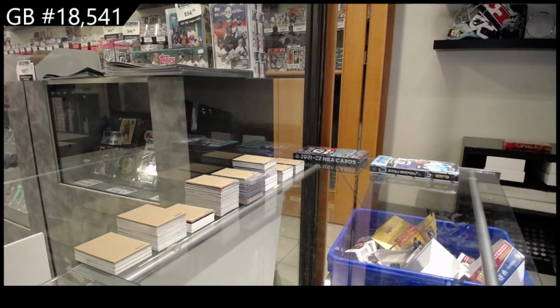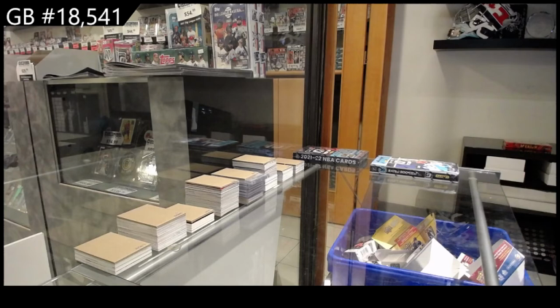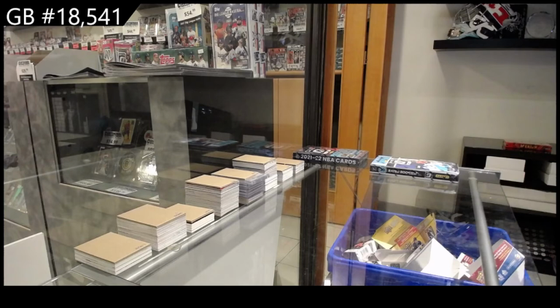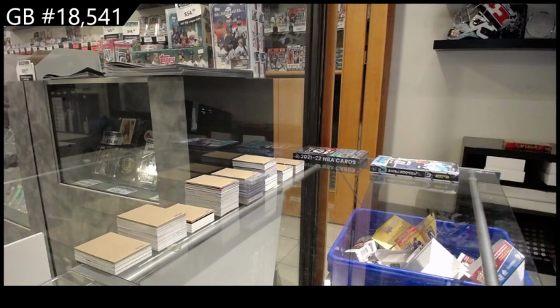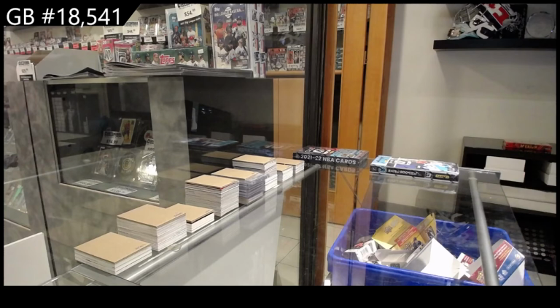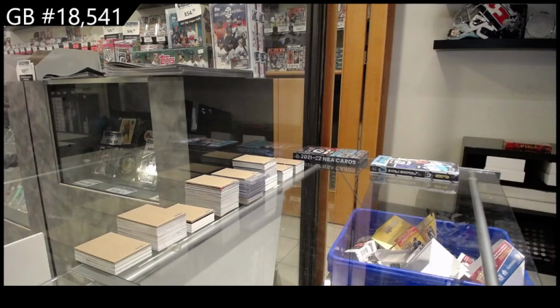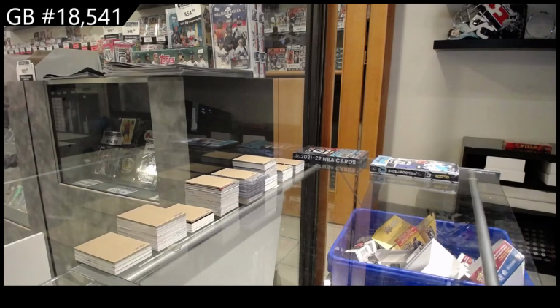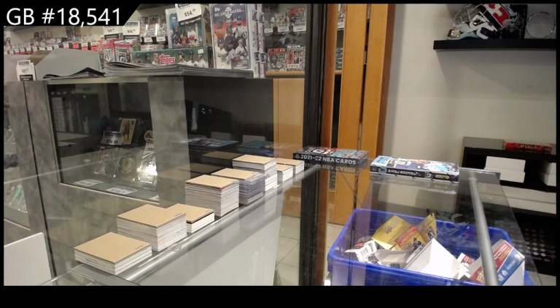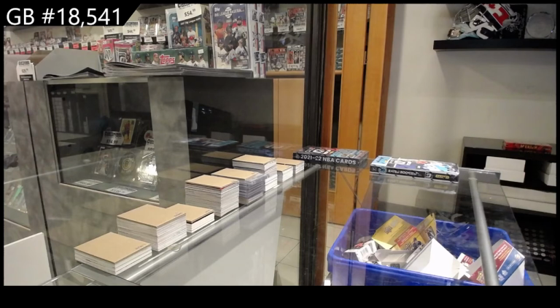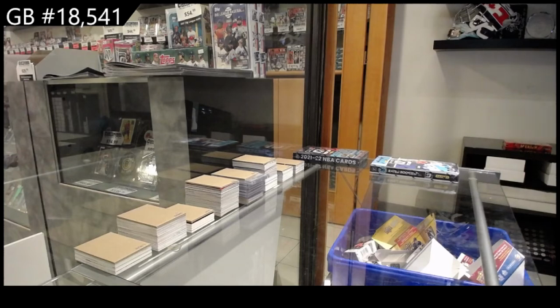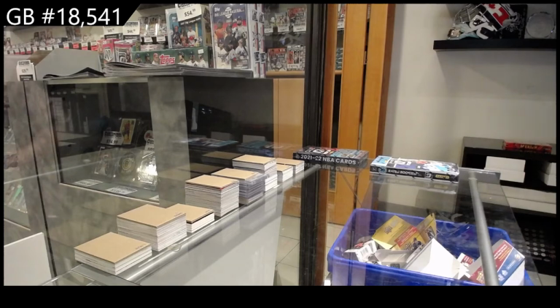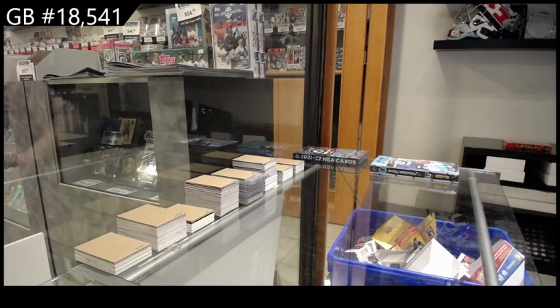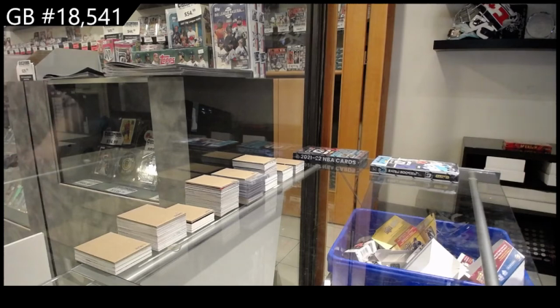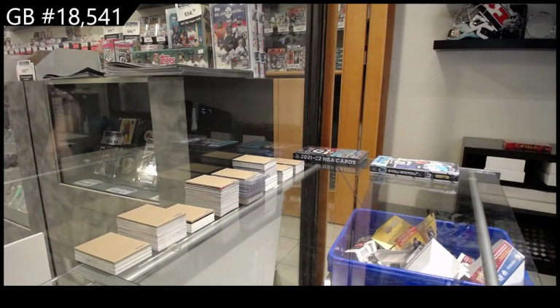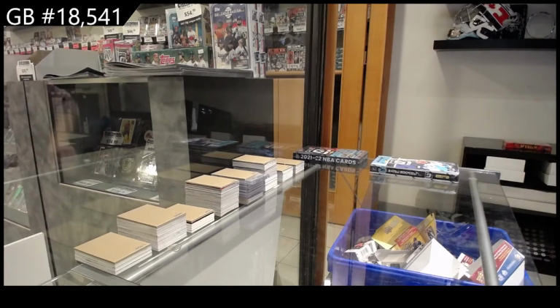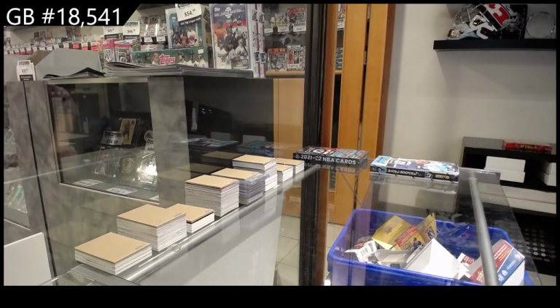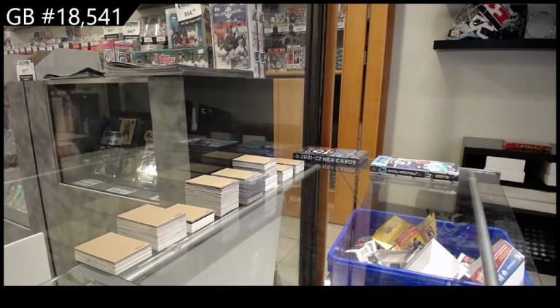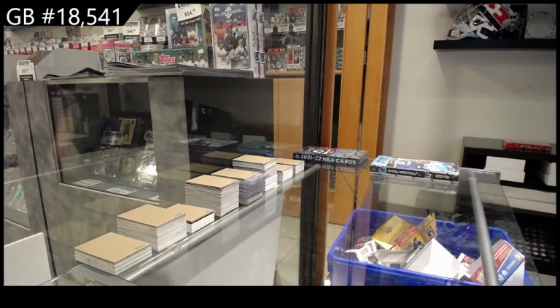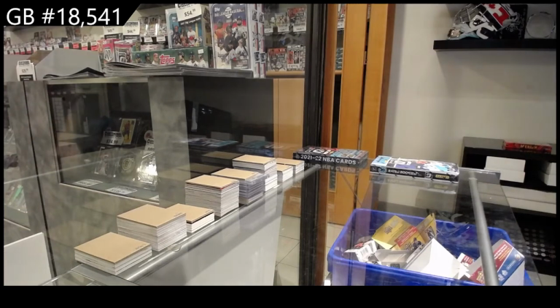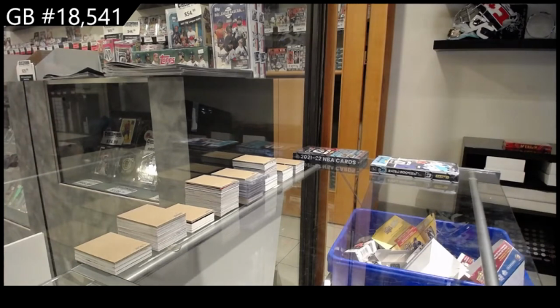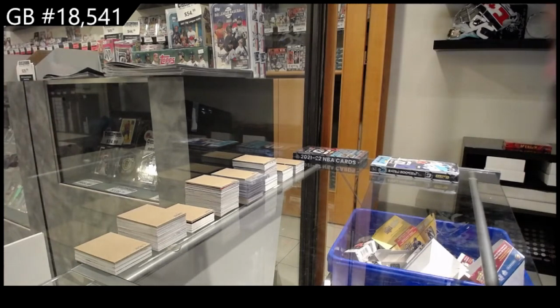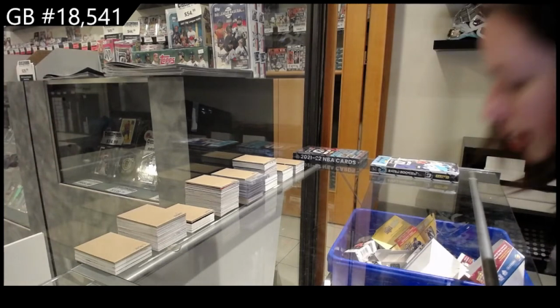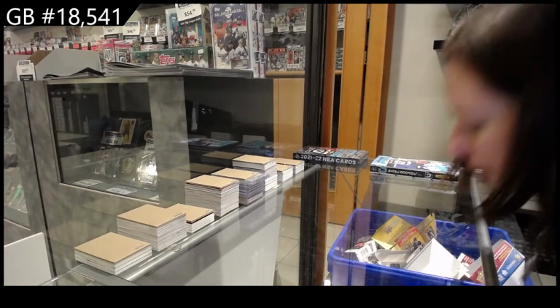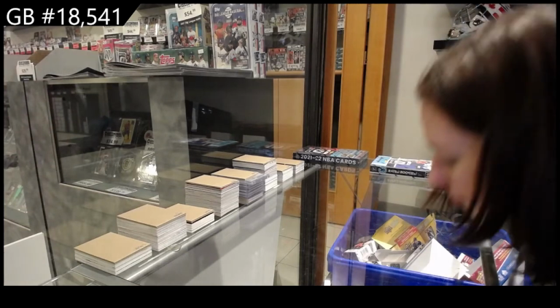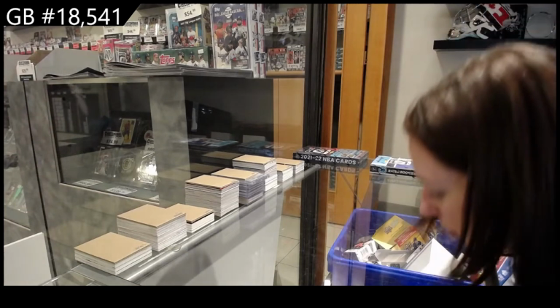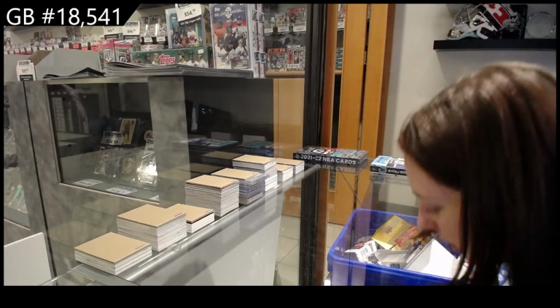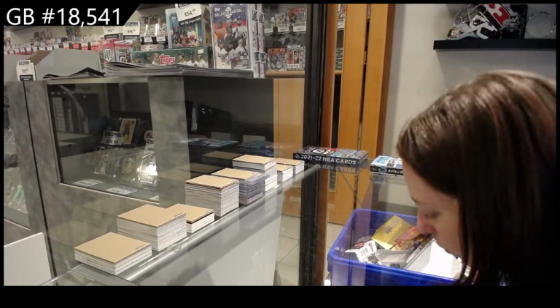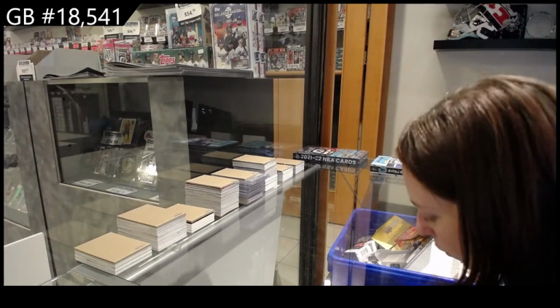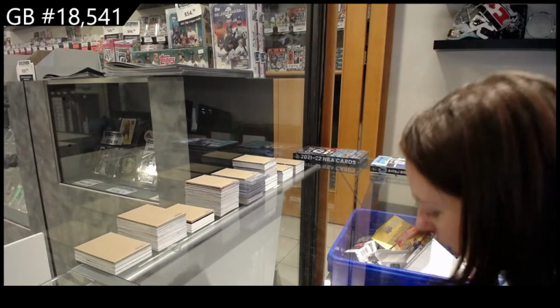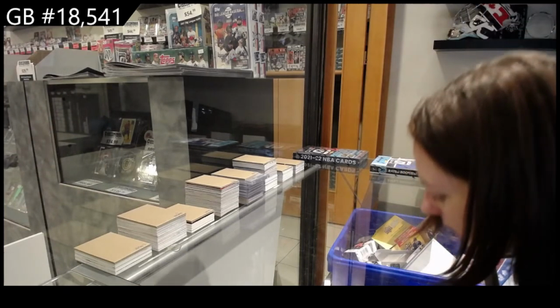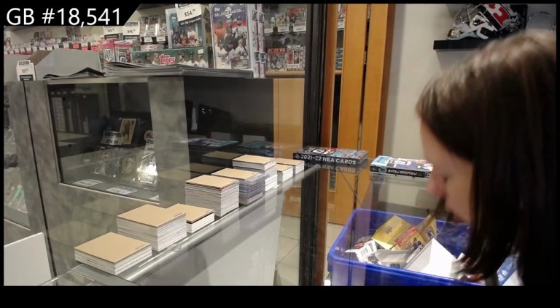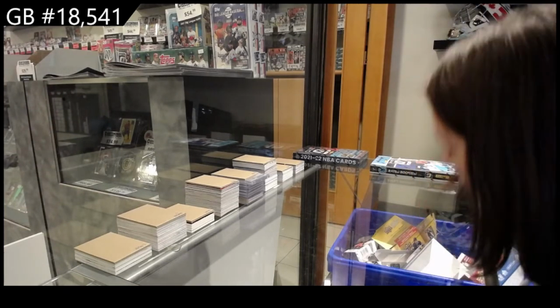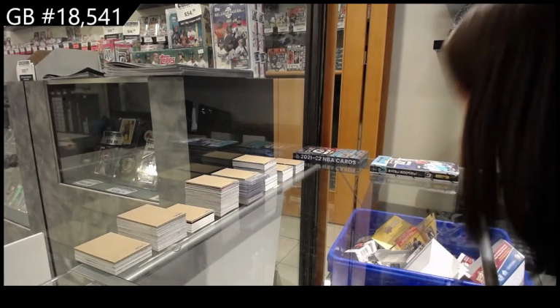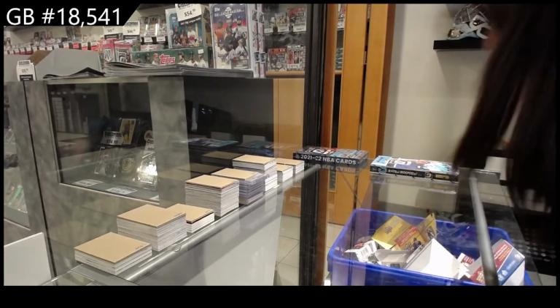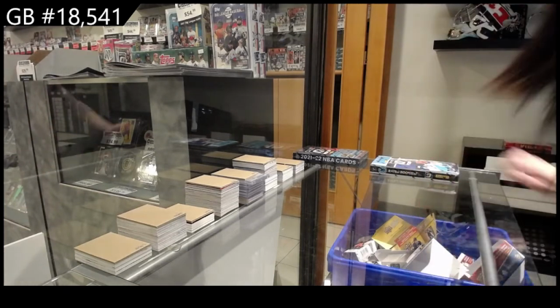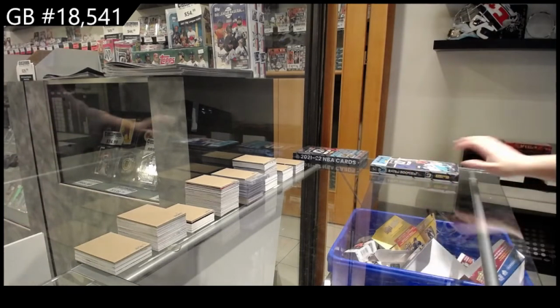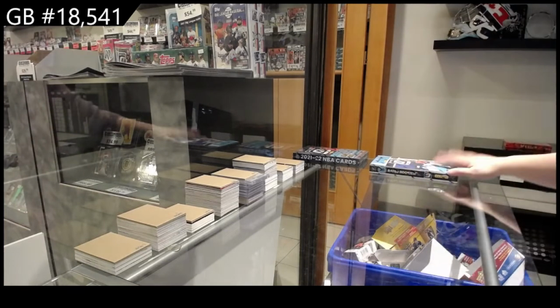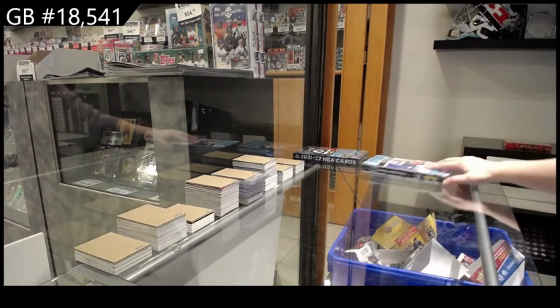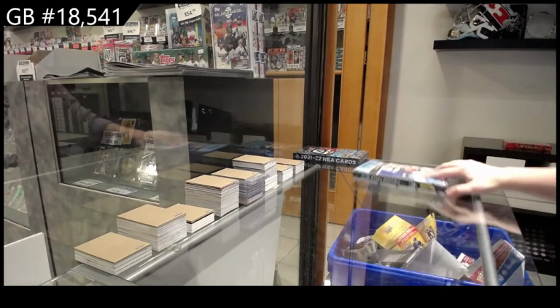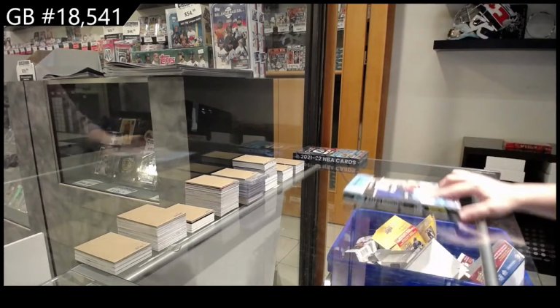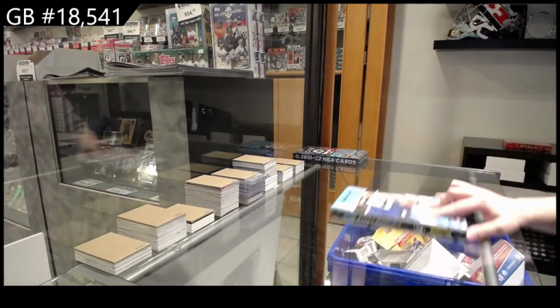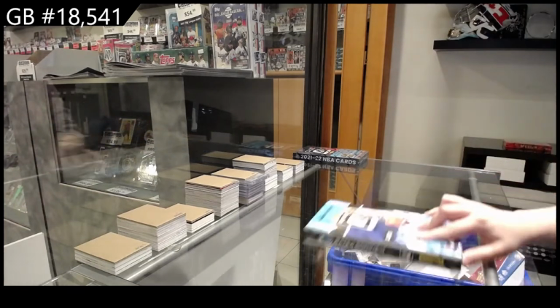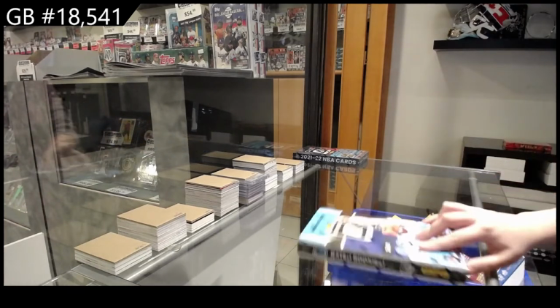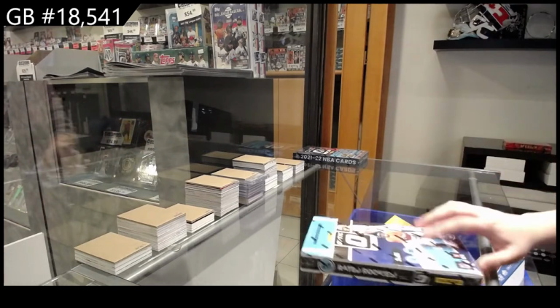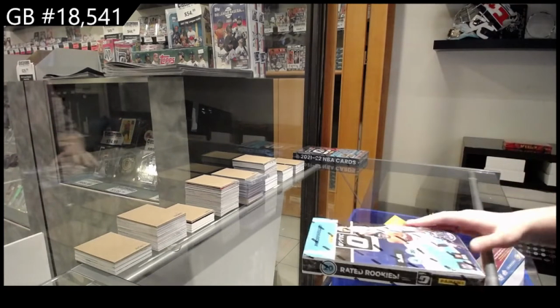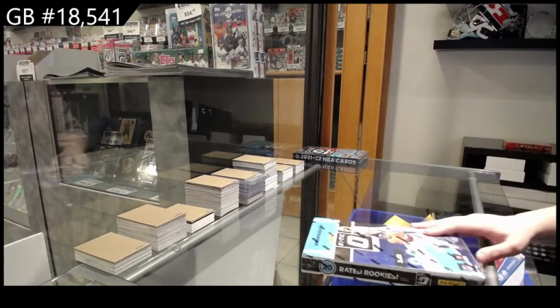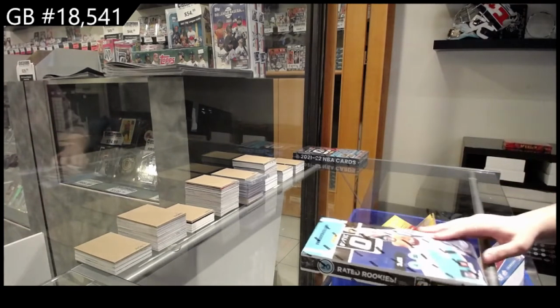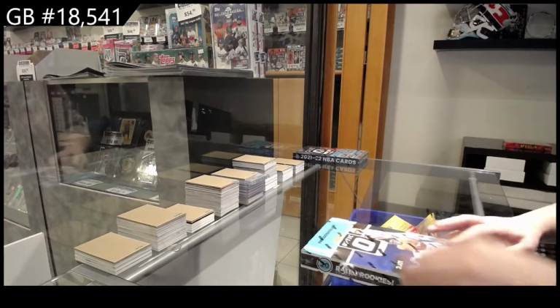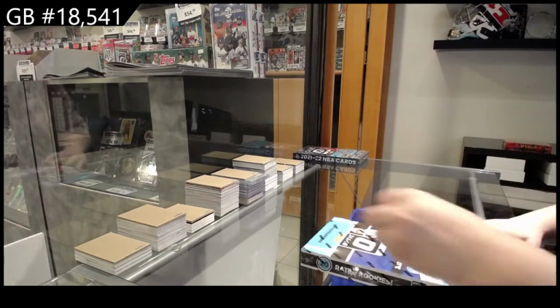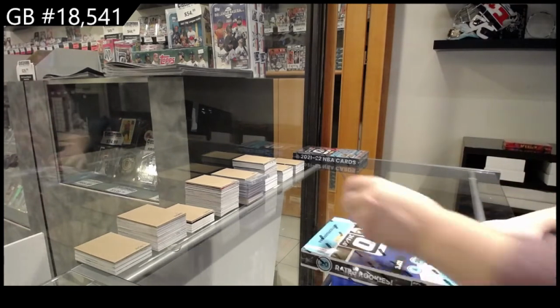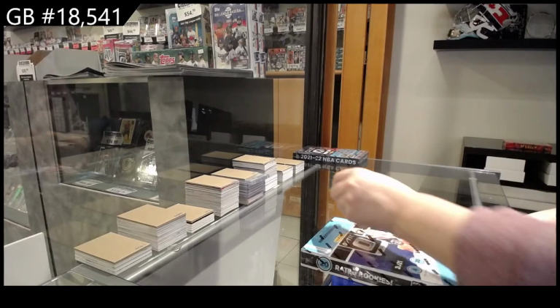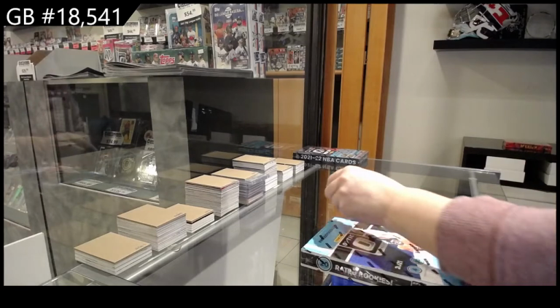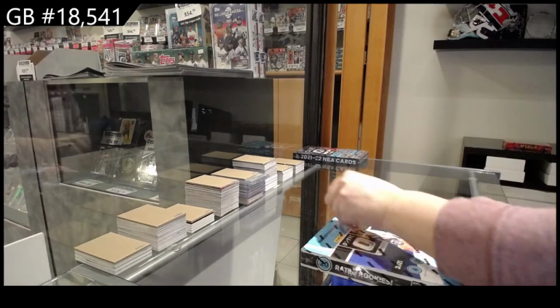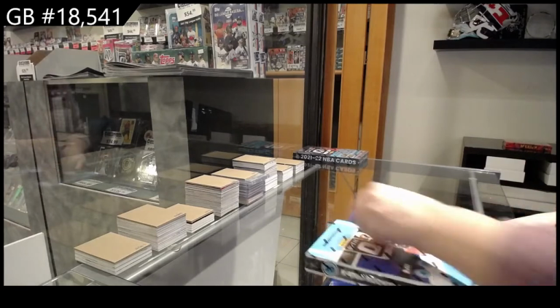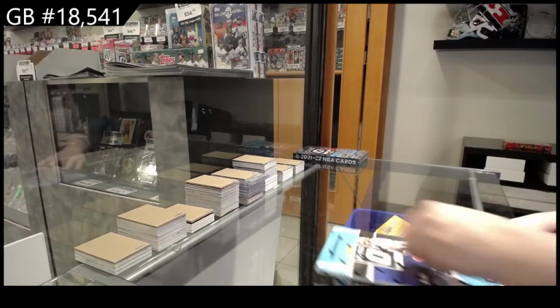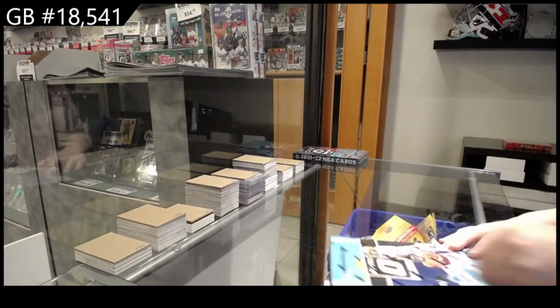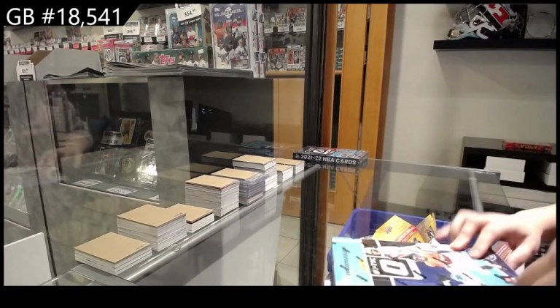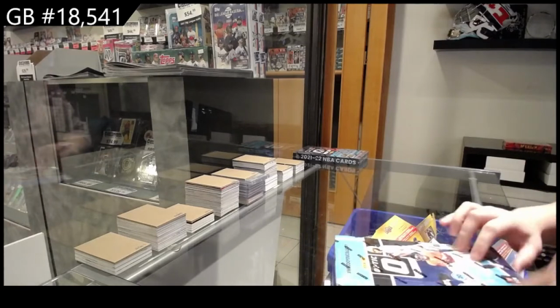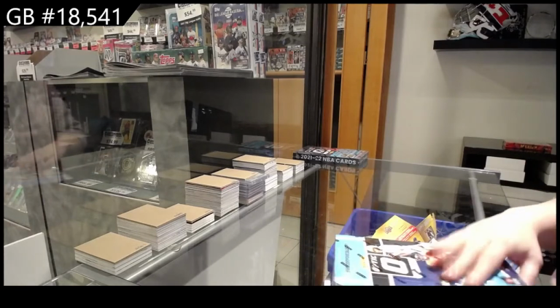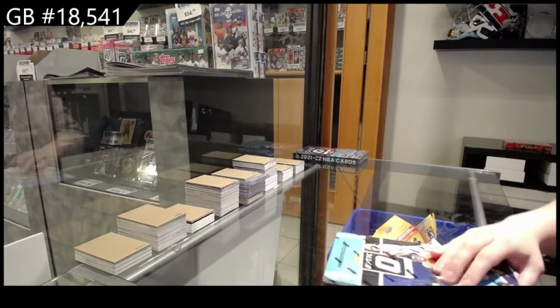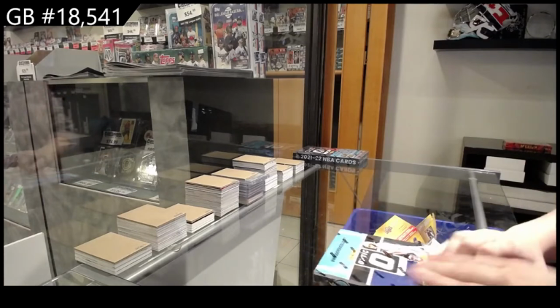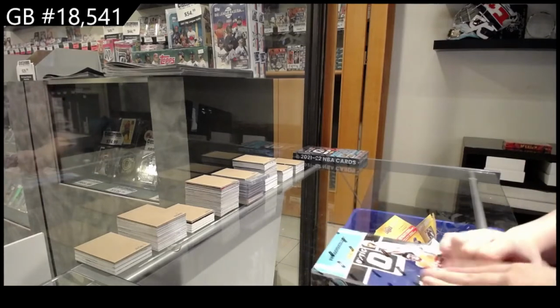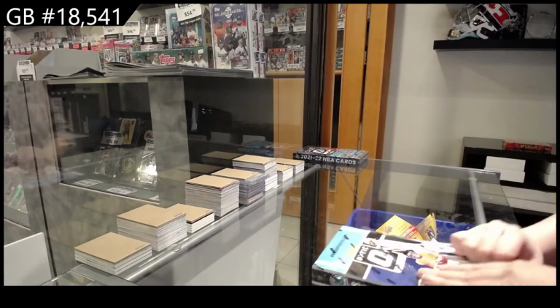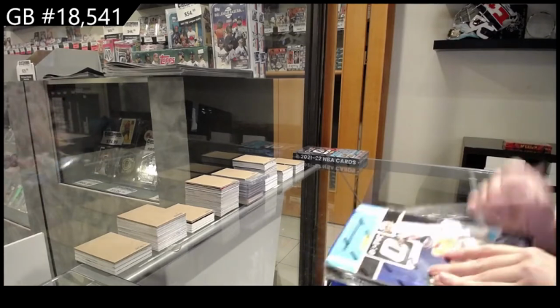Starting off C&C Group Break 18-541, we have the Donruss Optics Football 2021 Box Break.